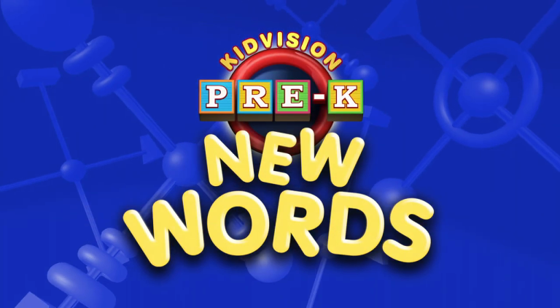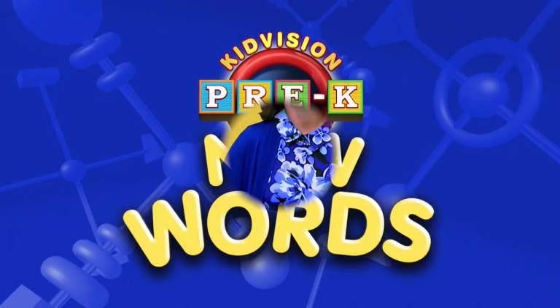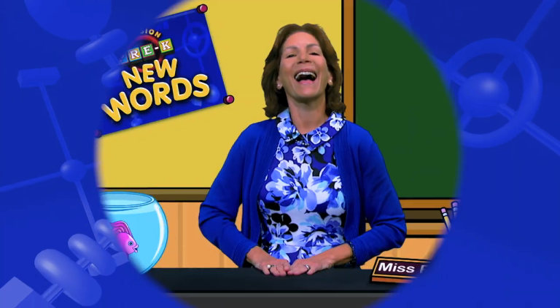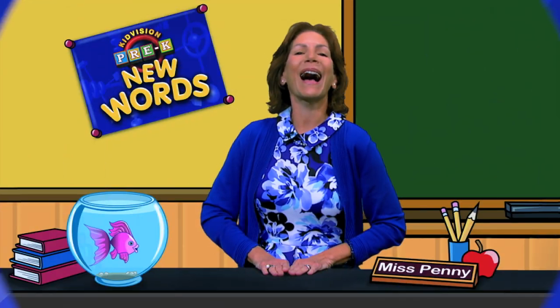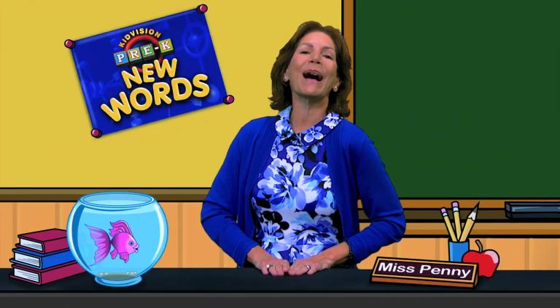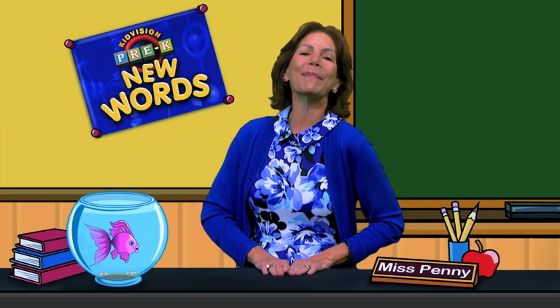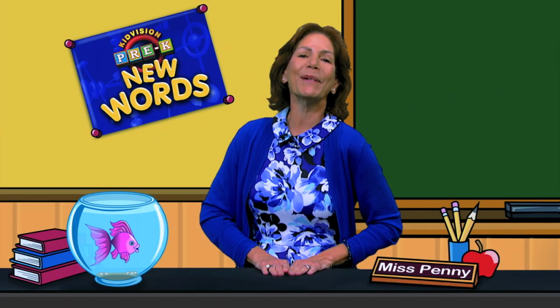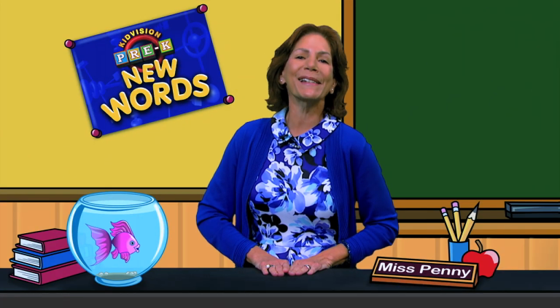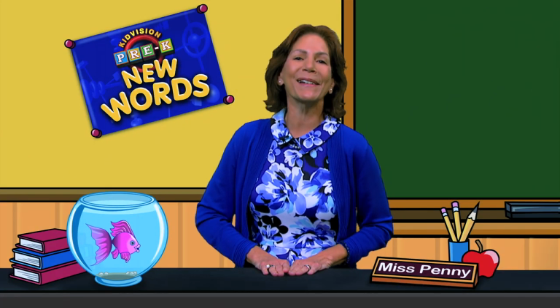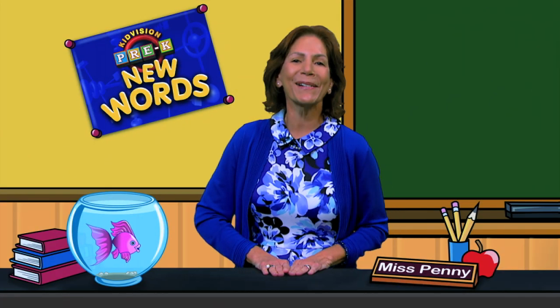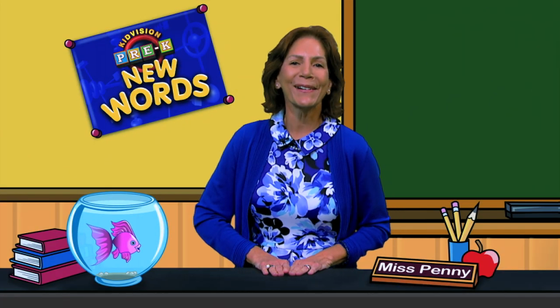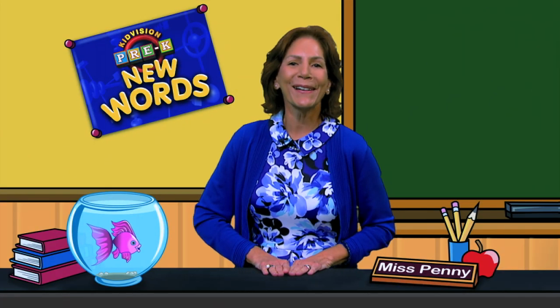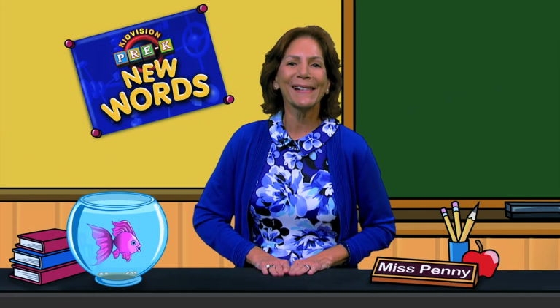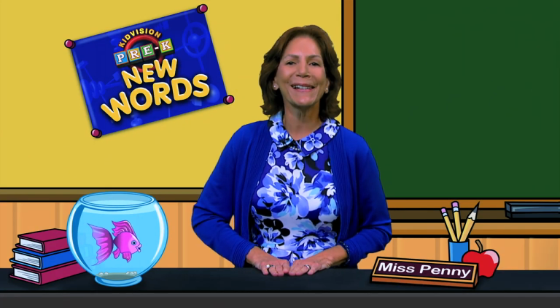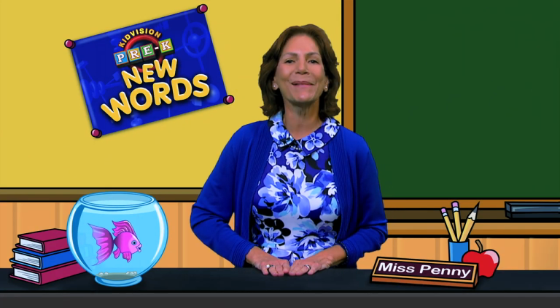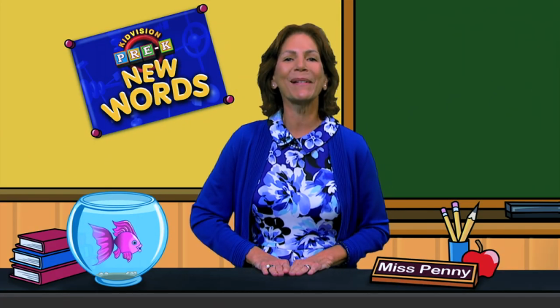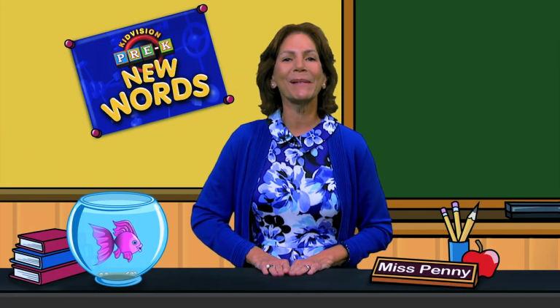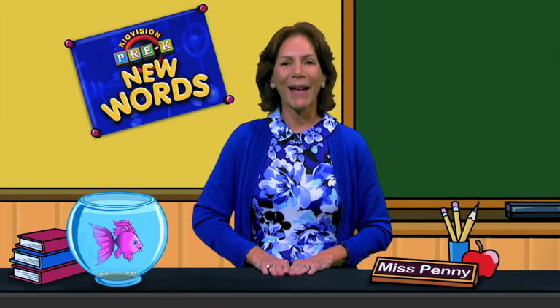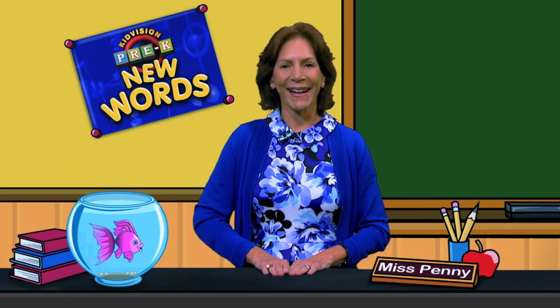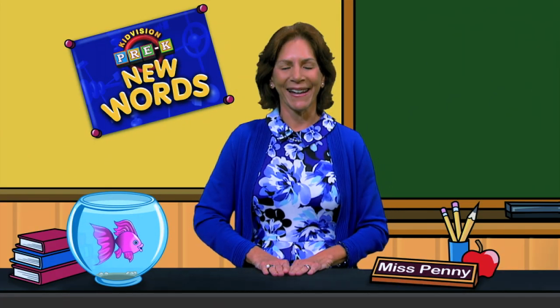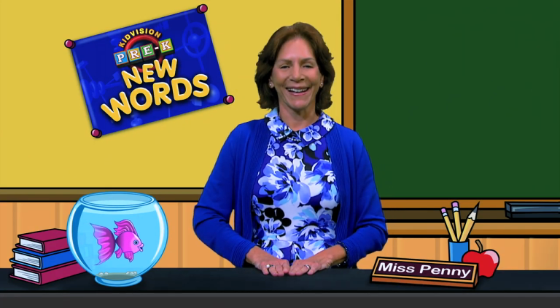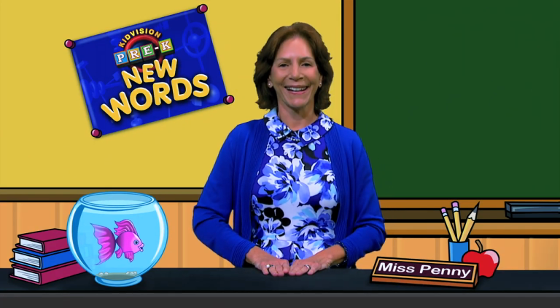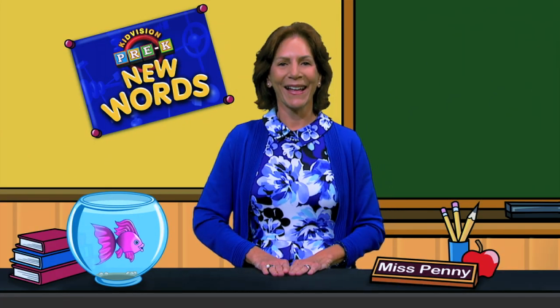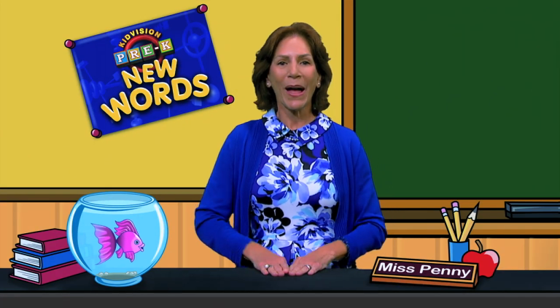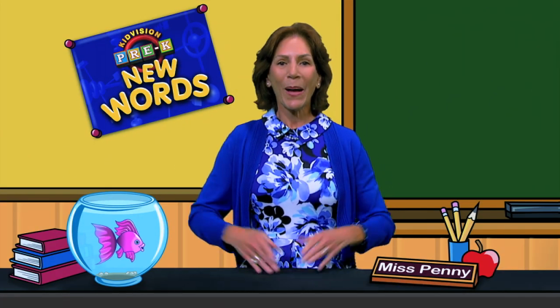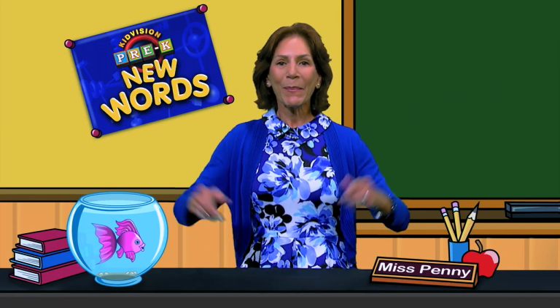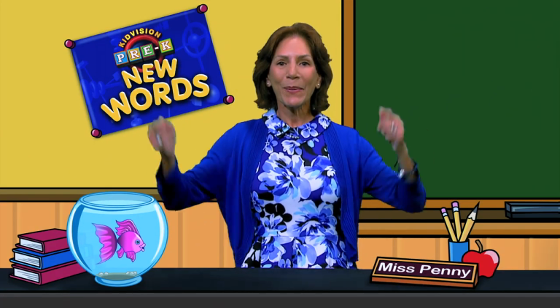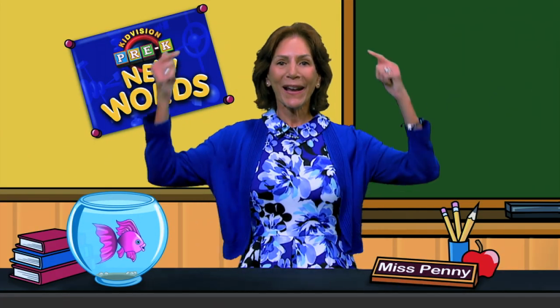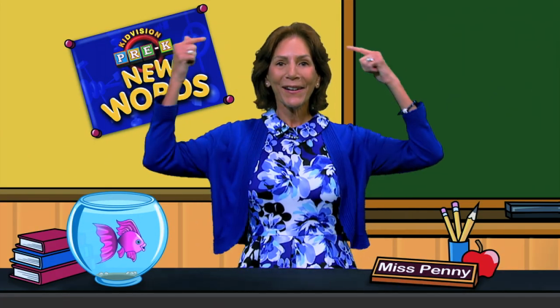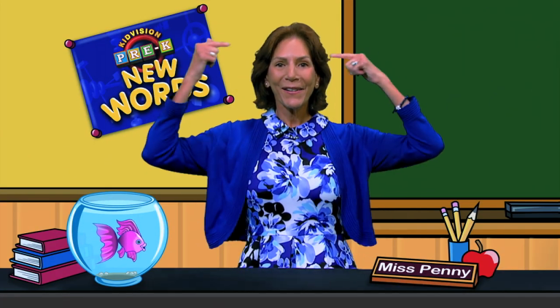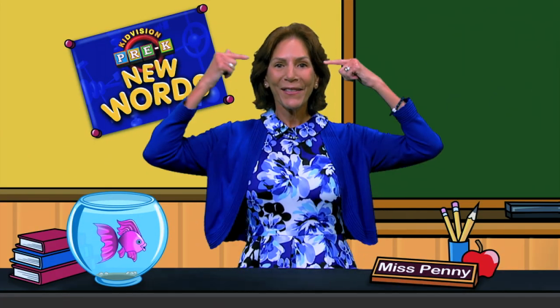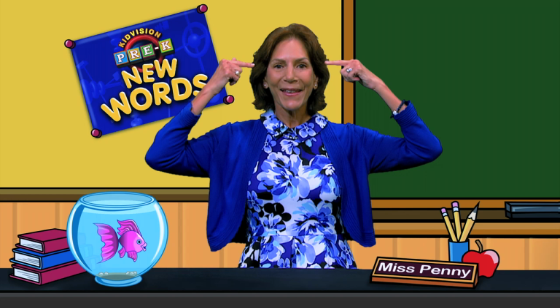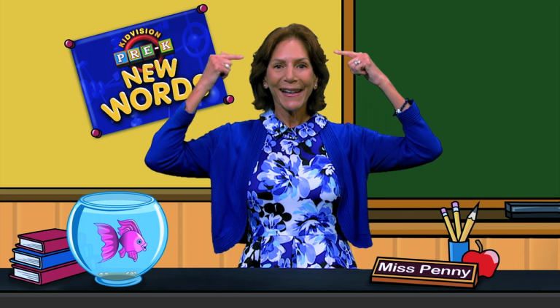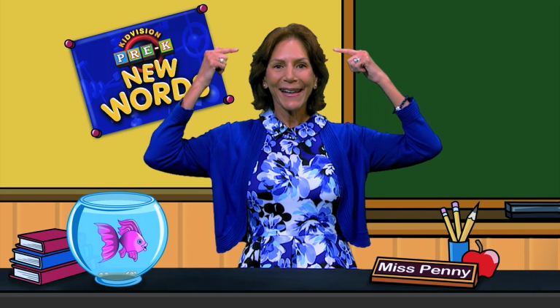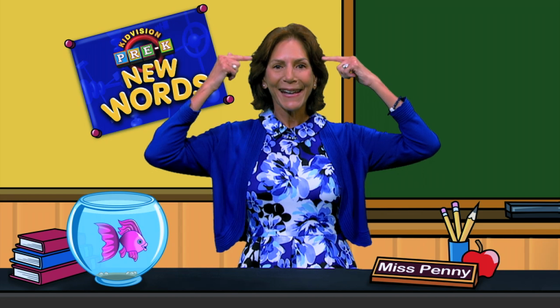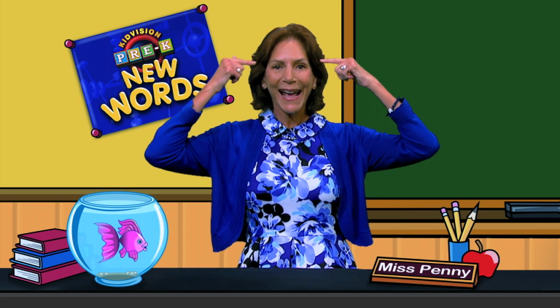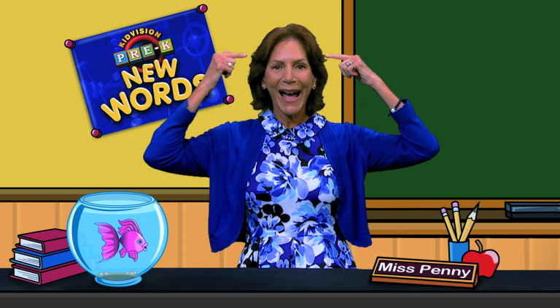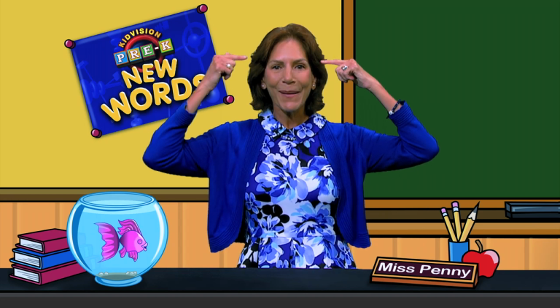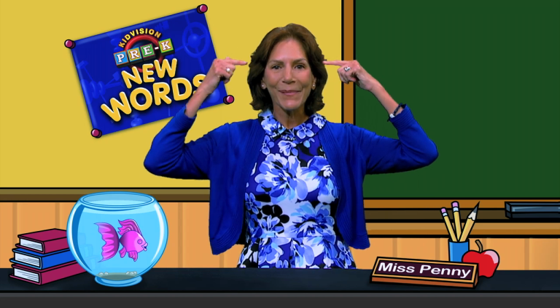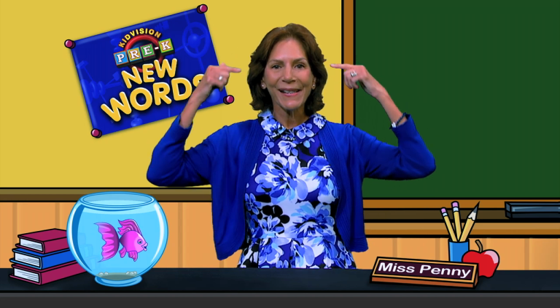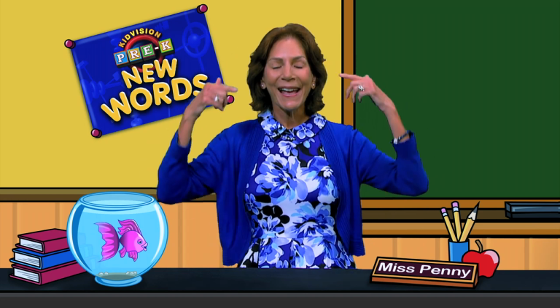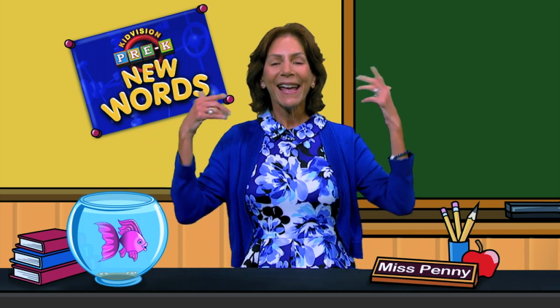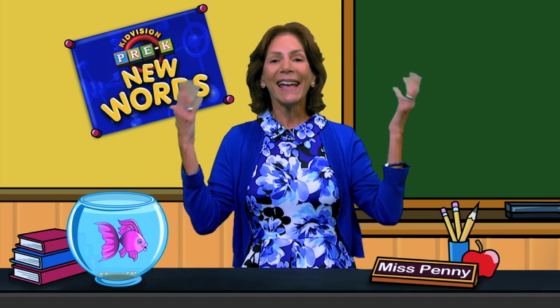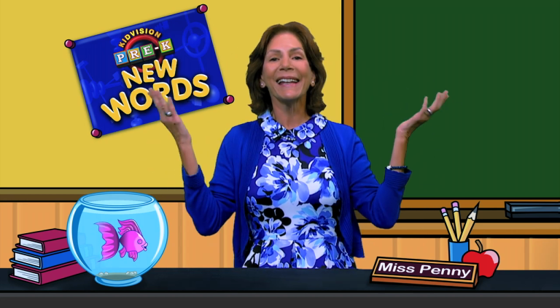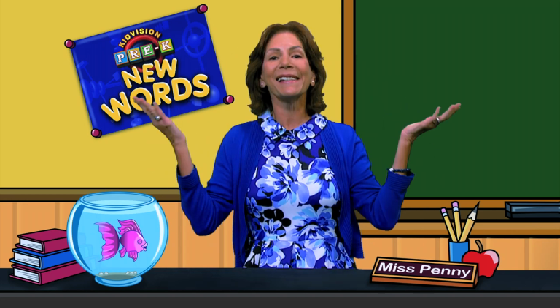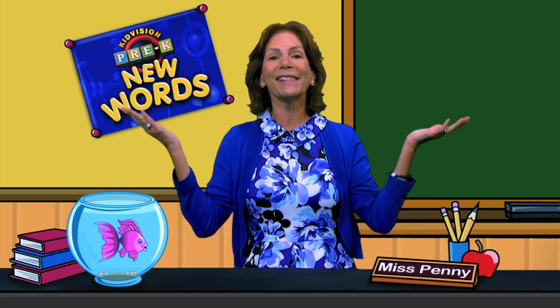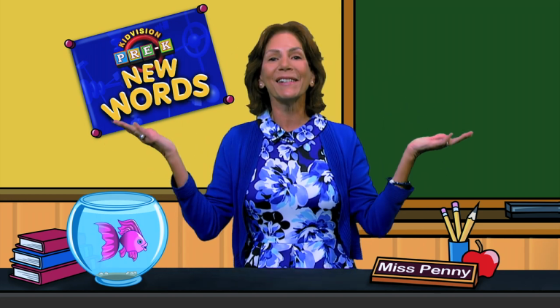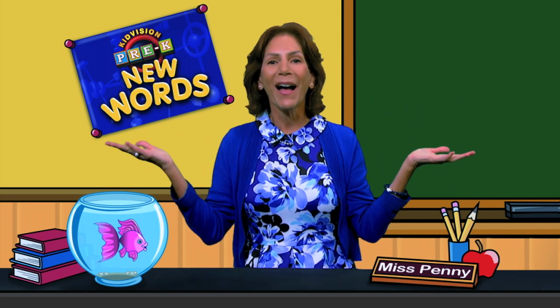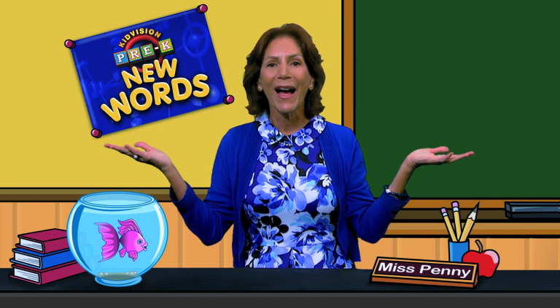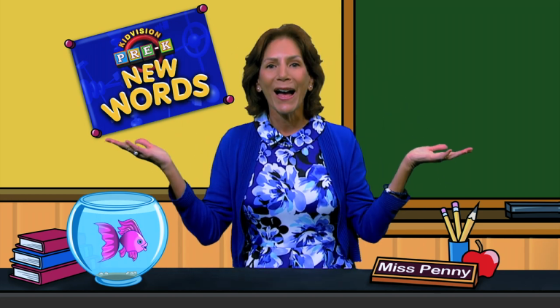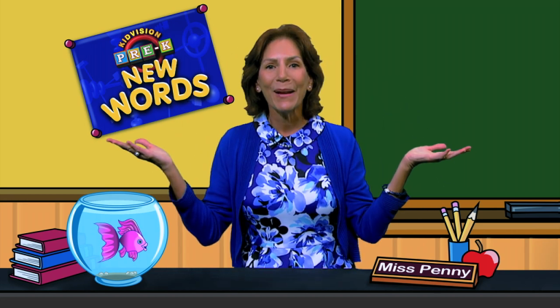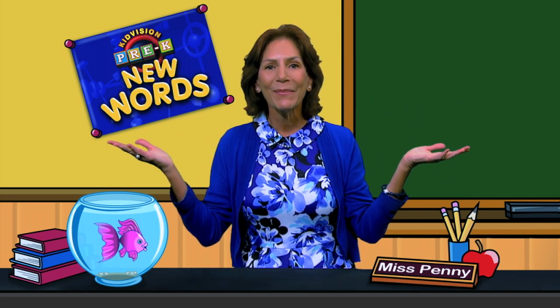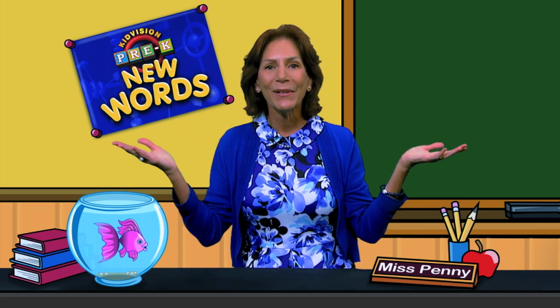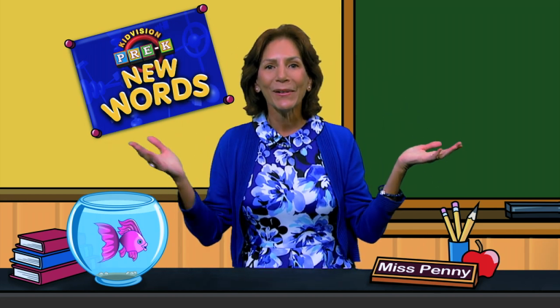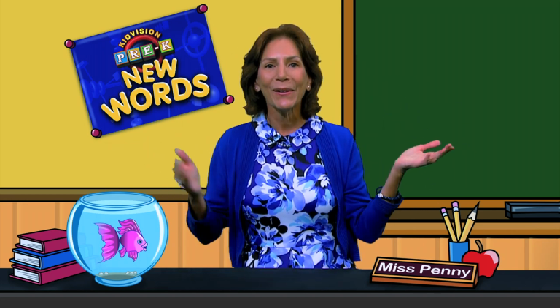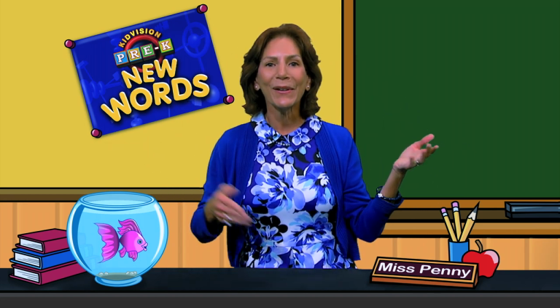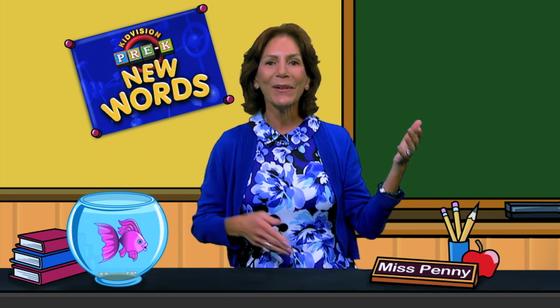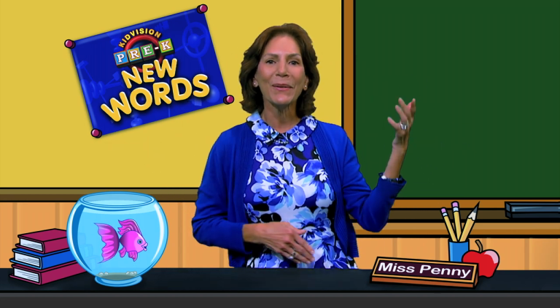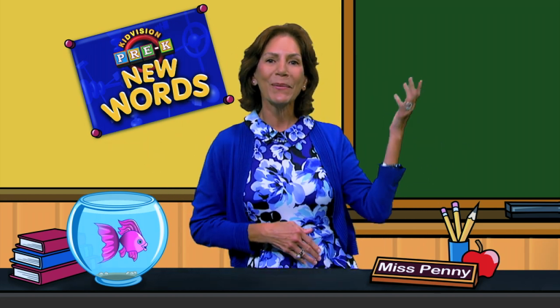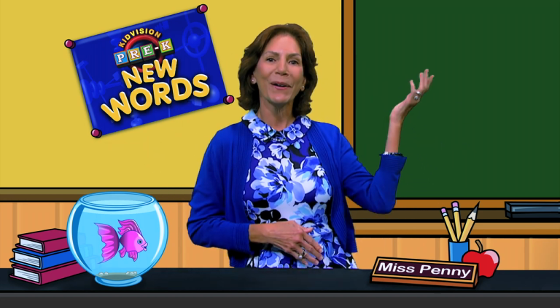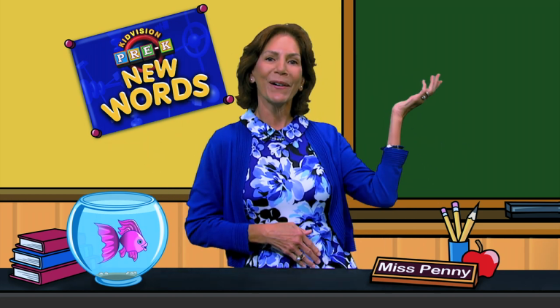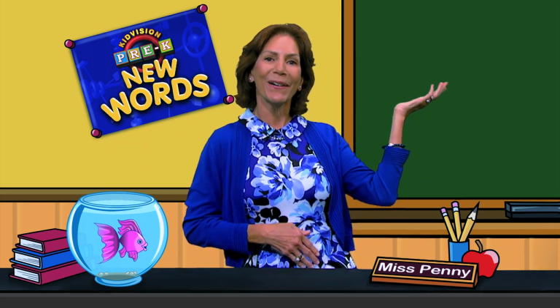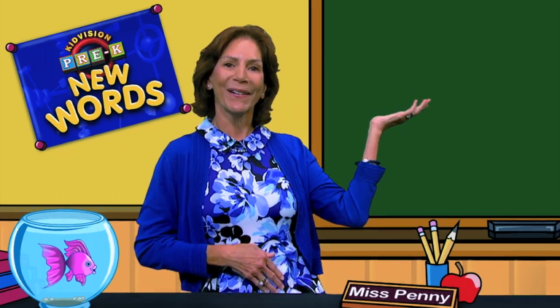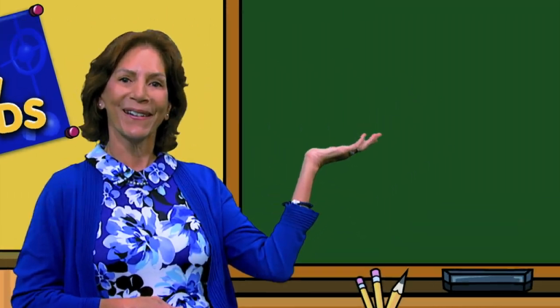Hi boys and girls, it's Ms. Penny. Put on your thinking caps. It's time to learn a new word.